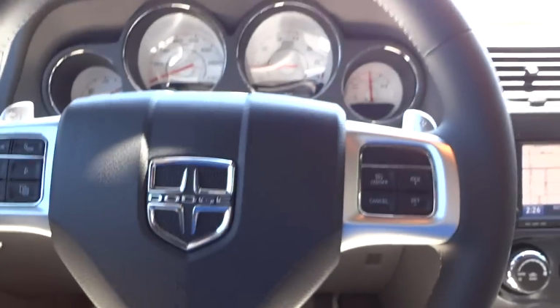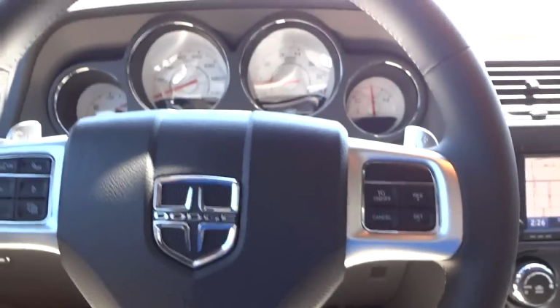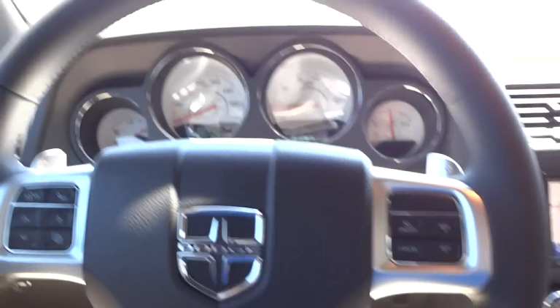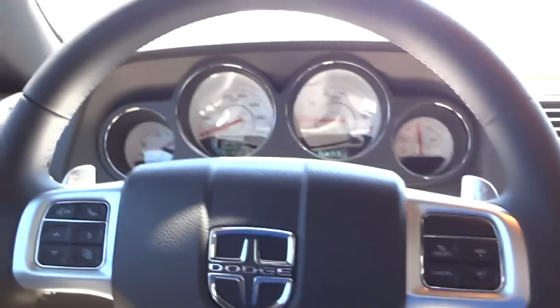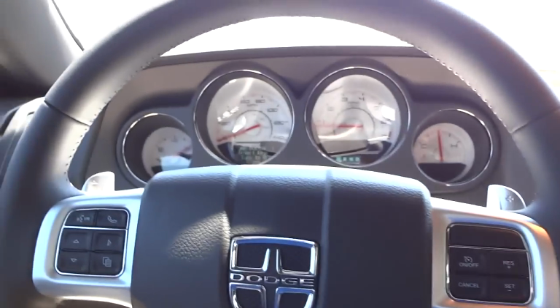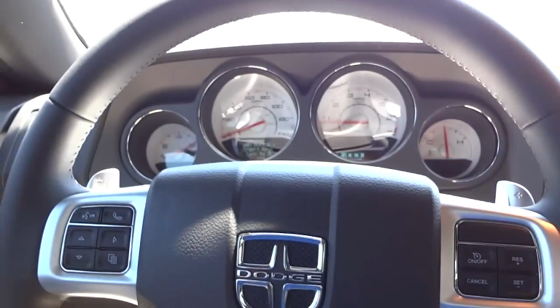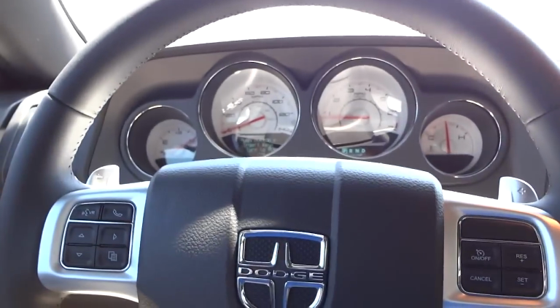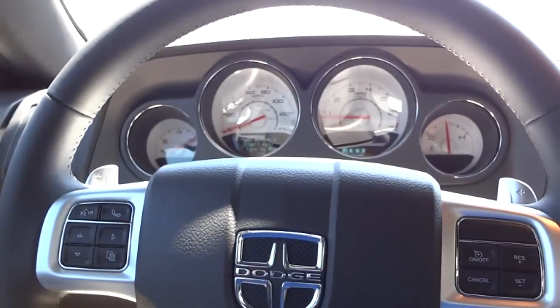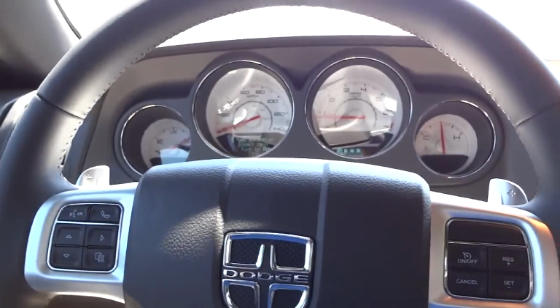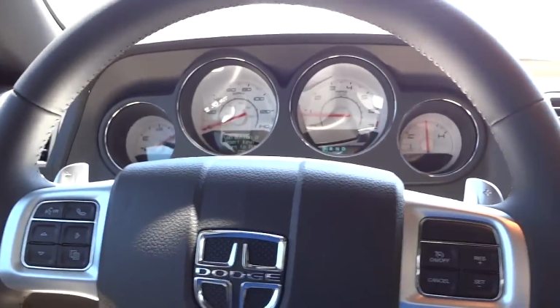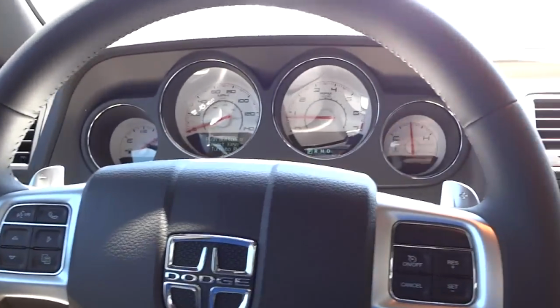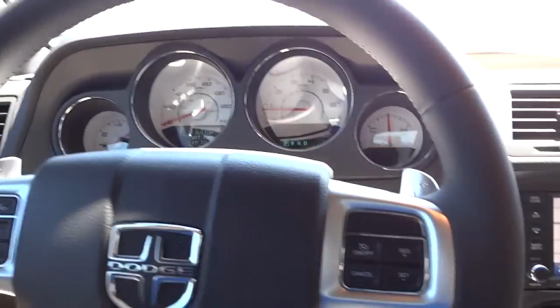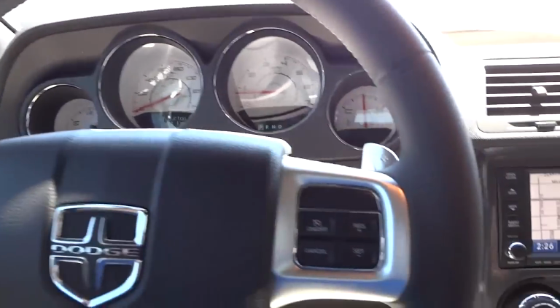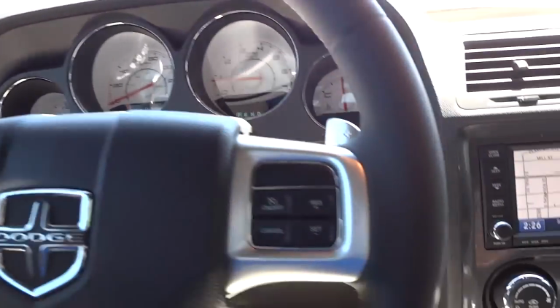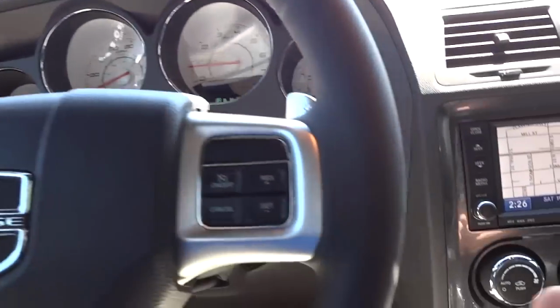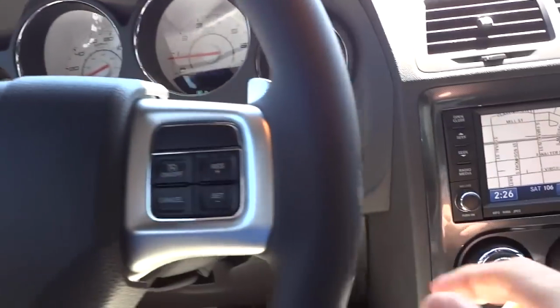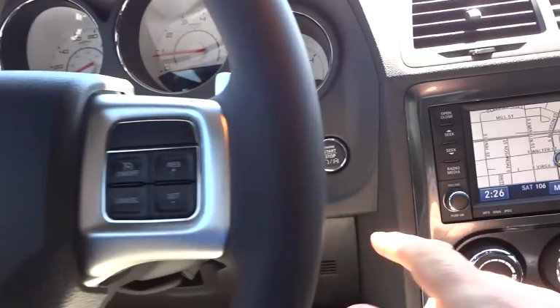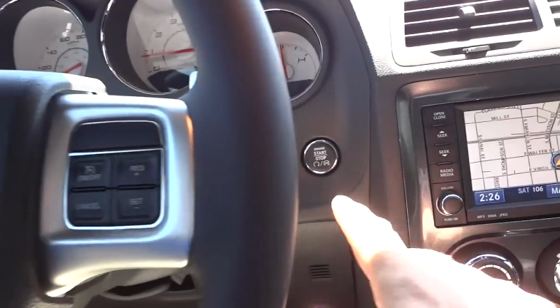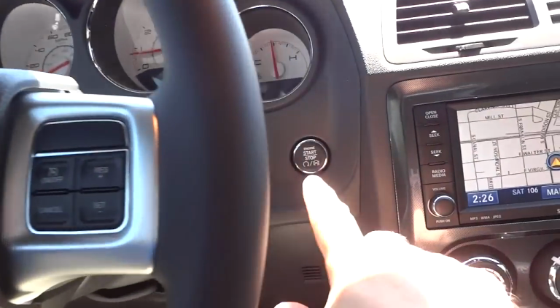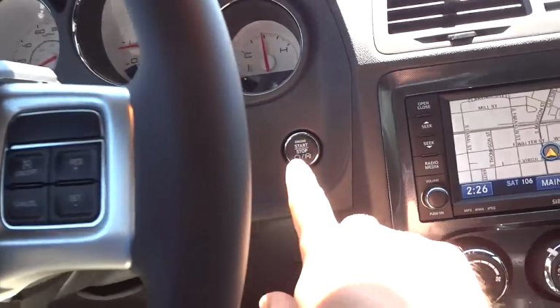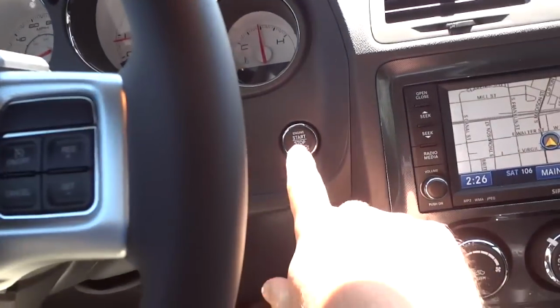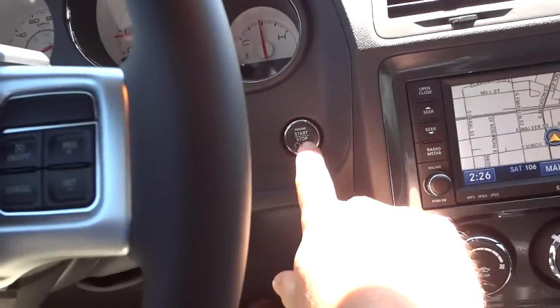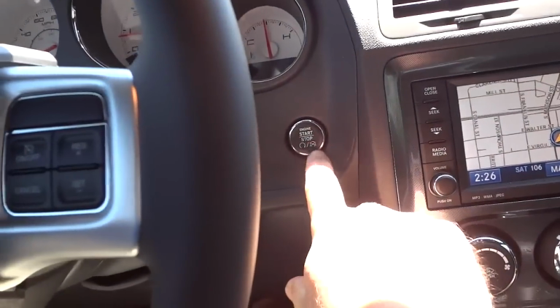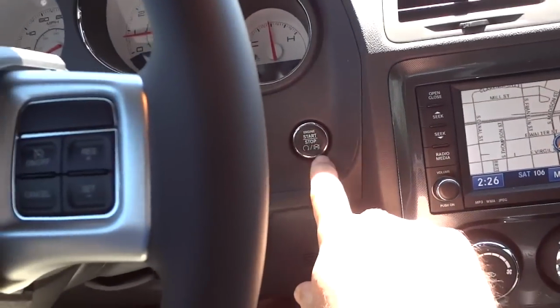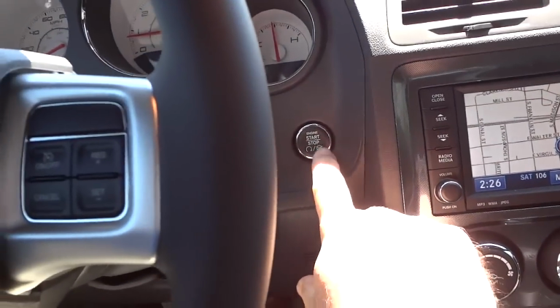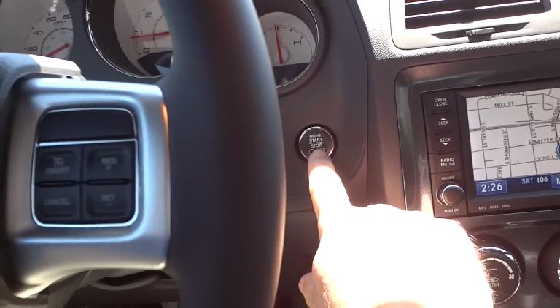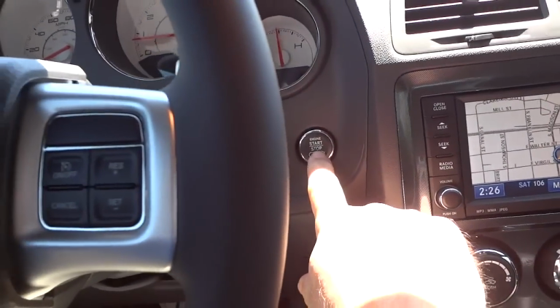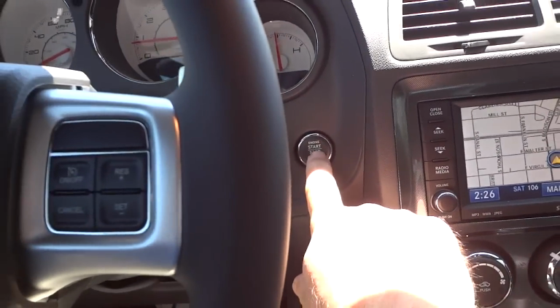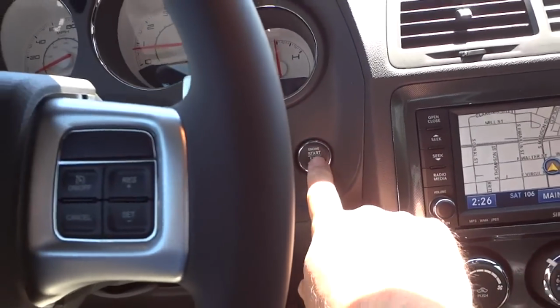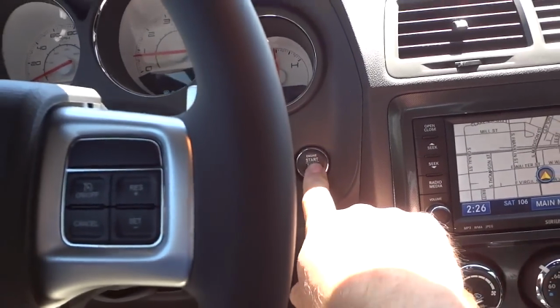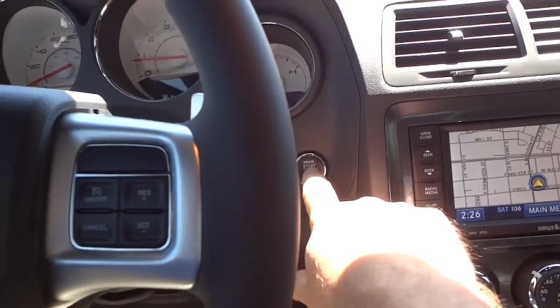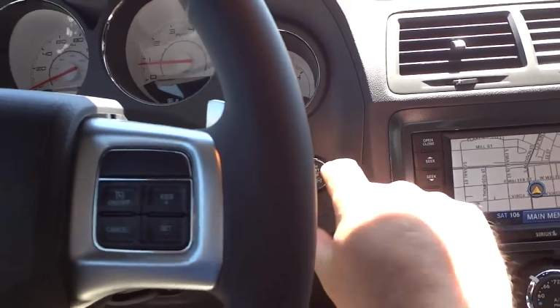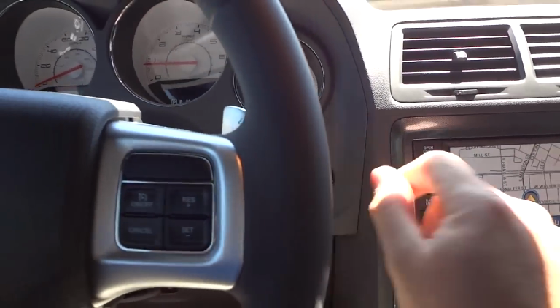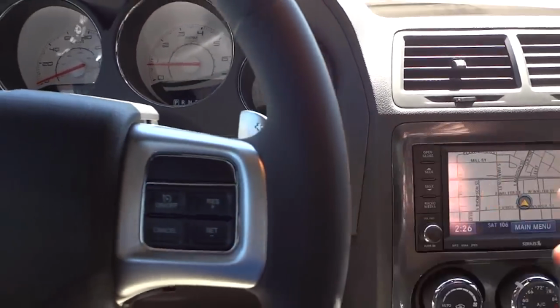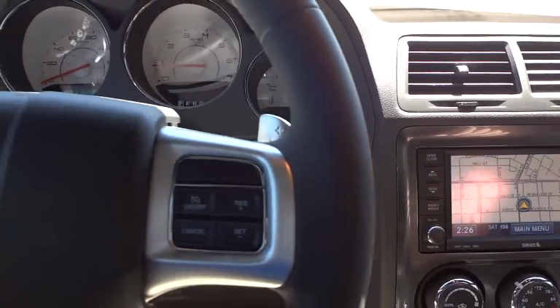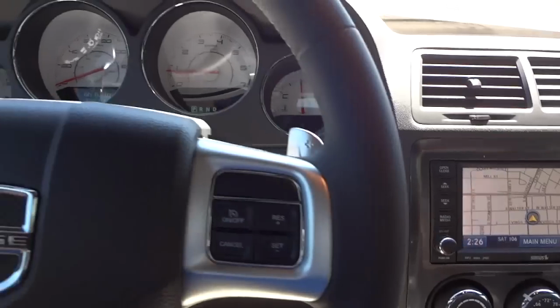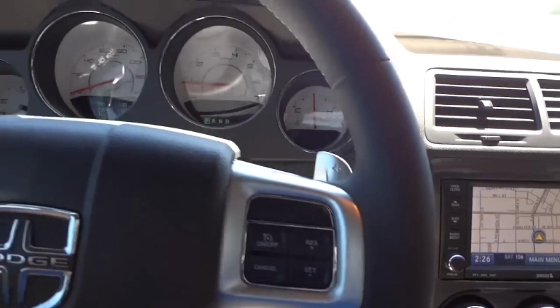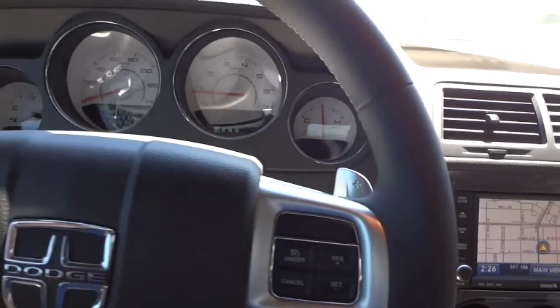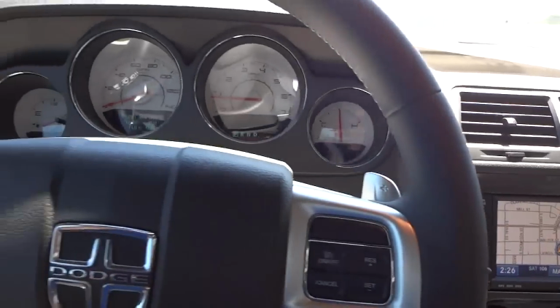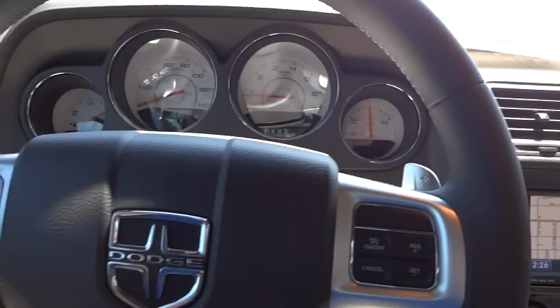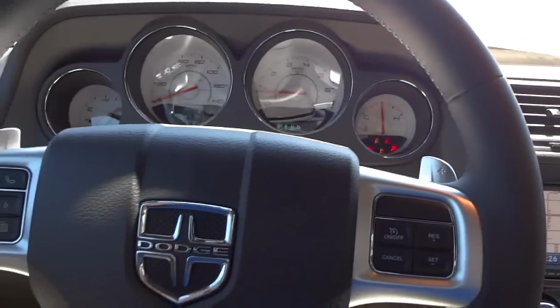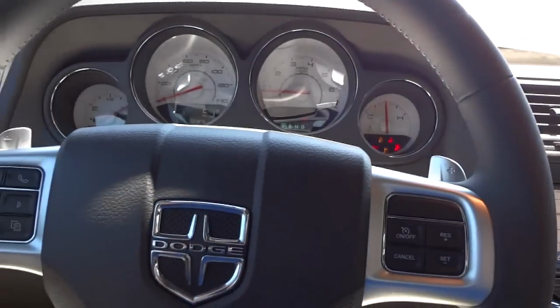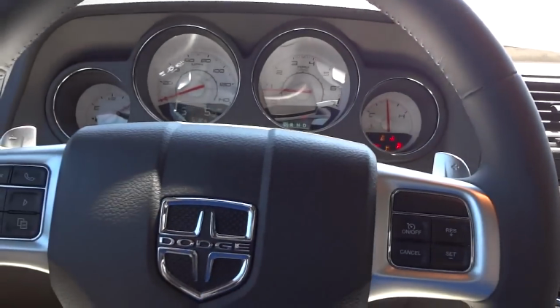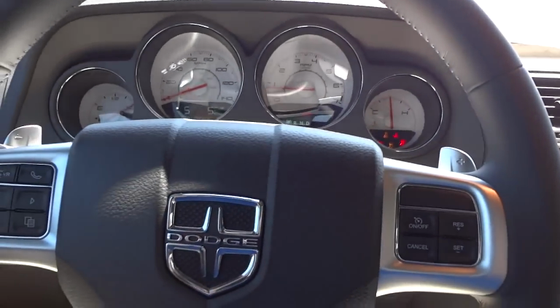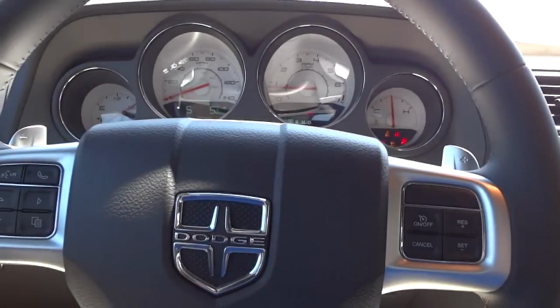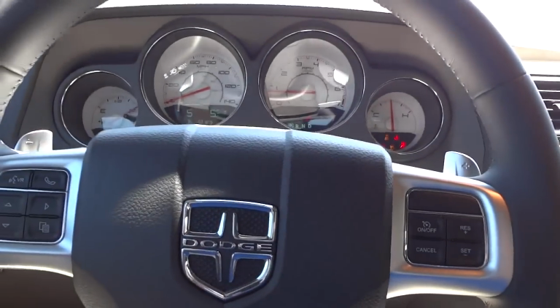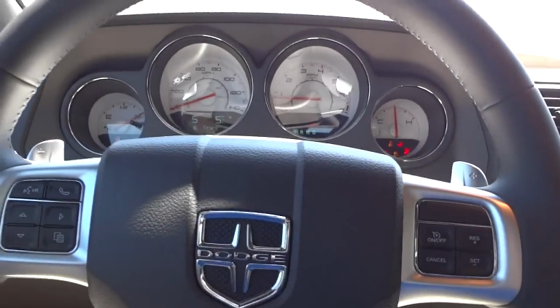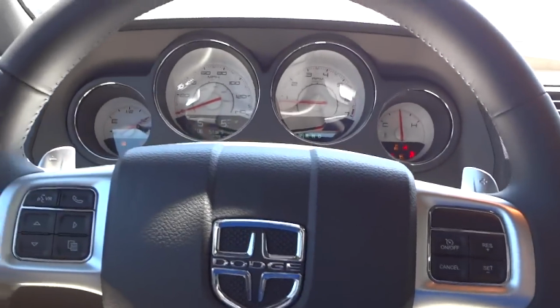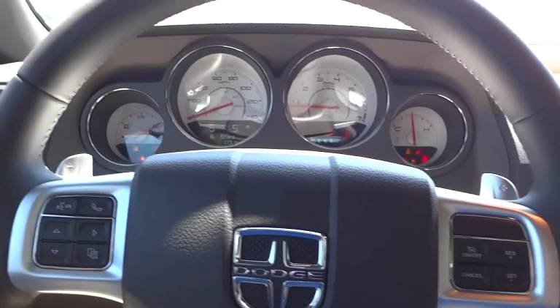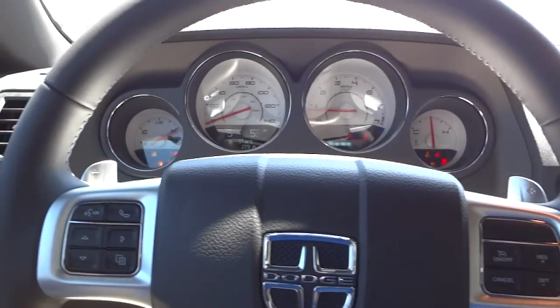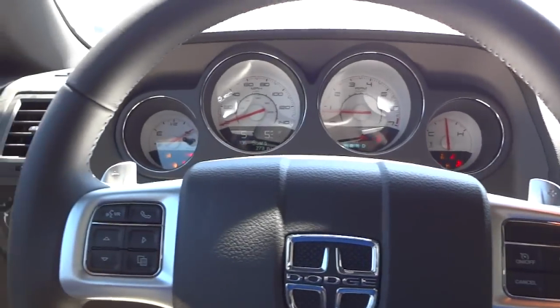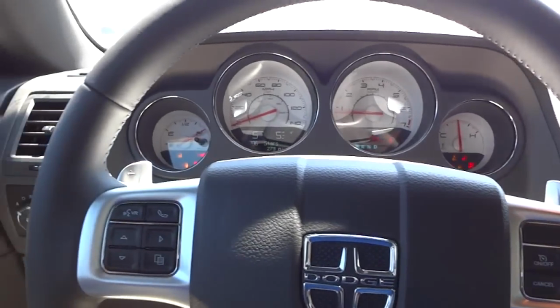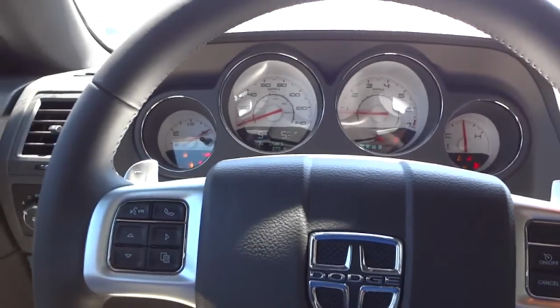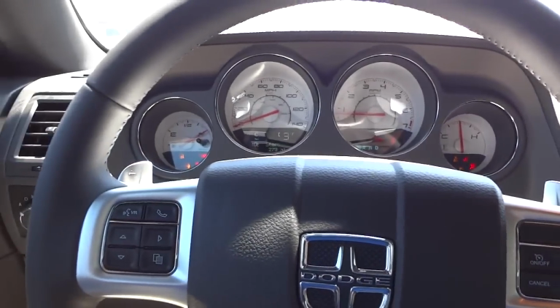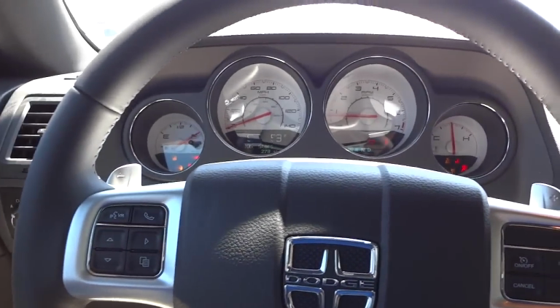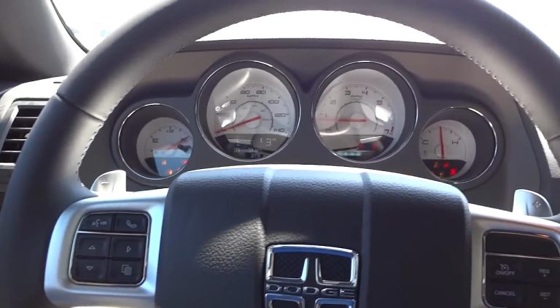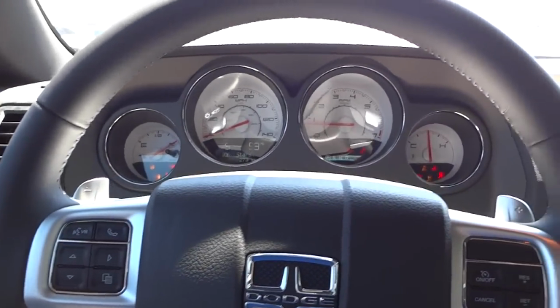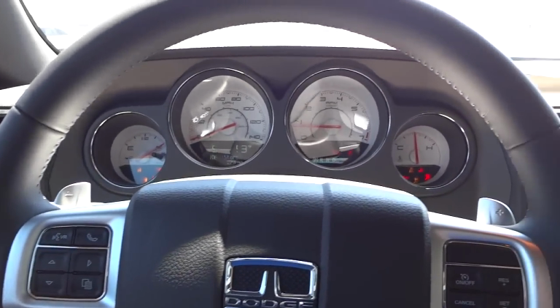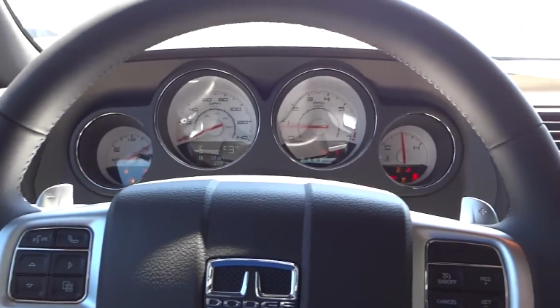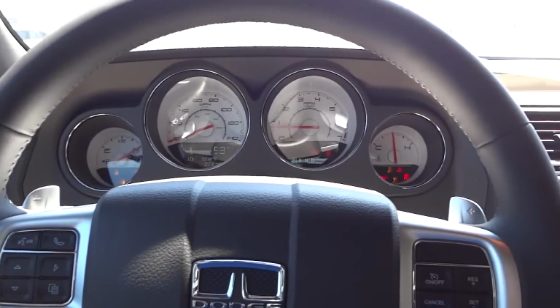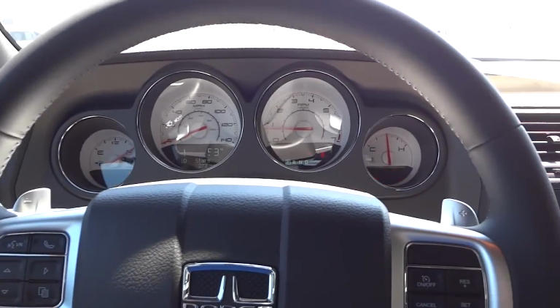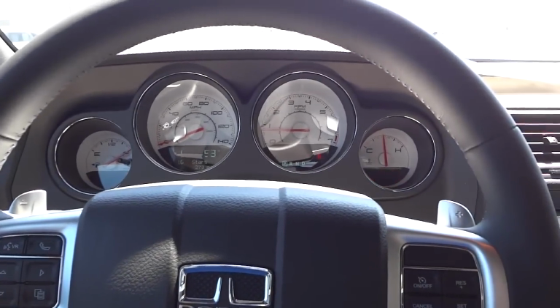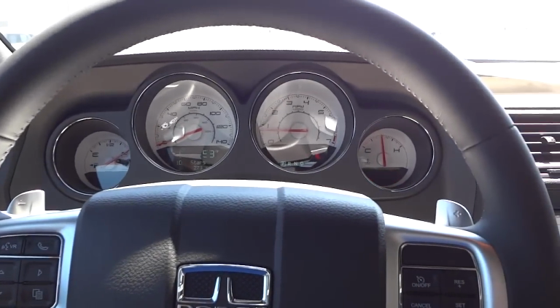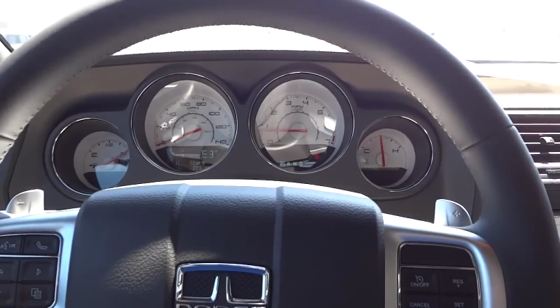Same thing with the back seats — black leather with white stitching. Since I used the remote start, I still have to push this button to turn everything on, so things are turning on now.